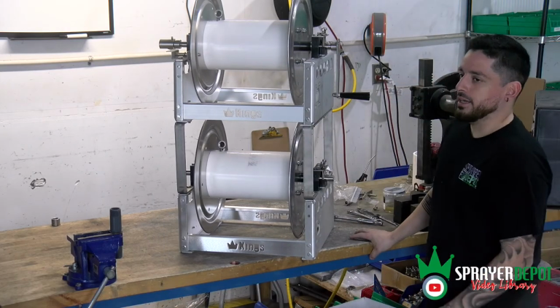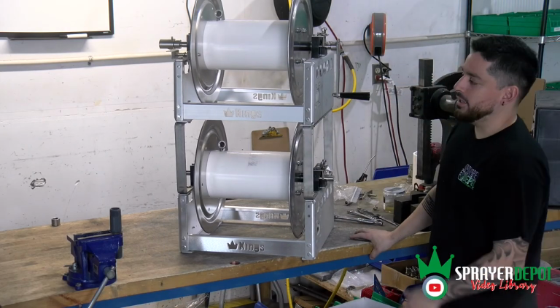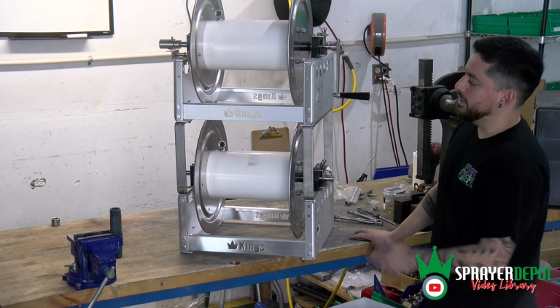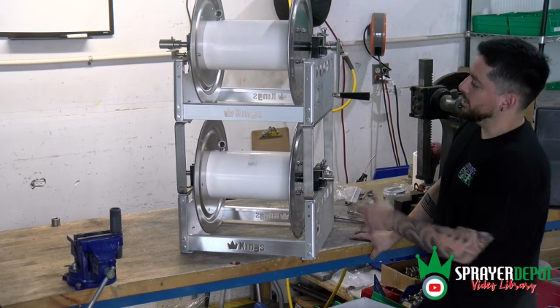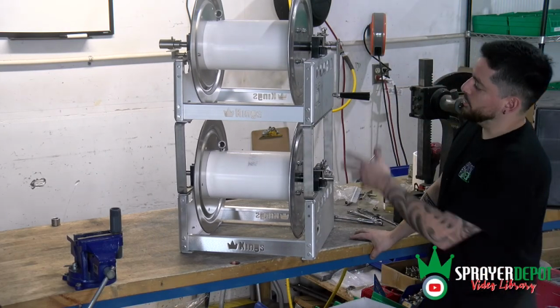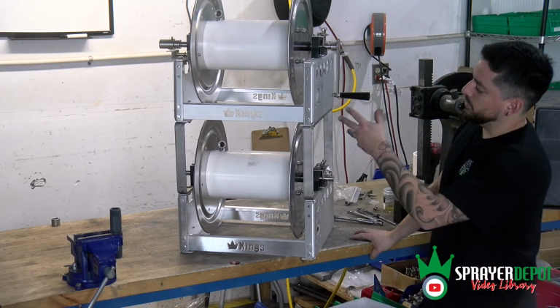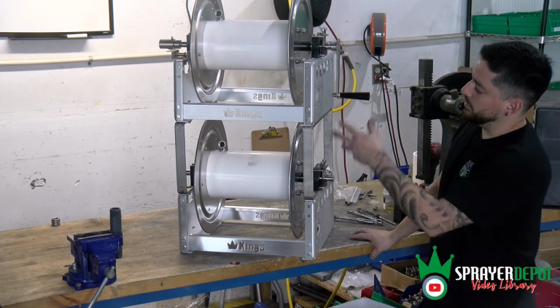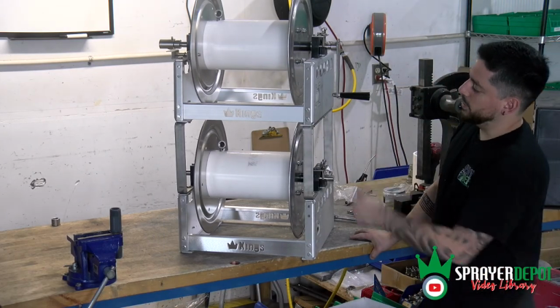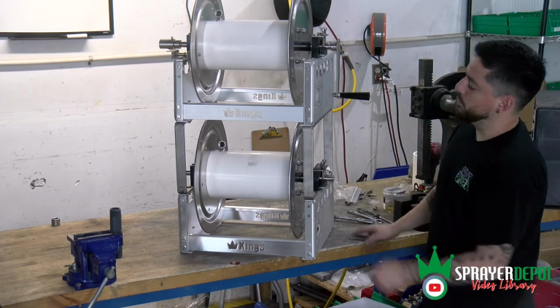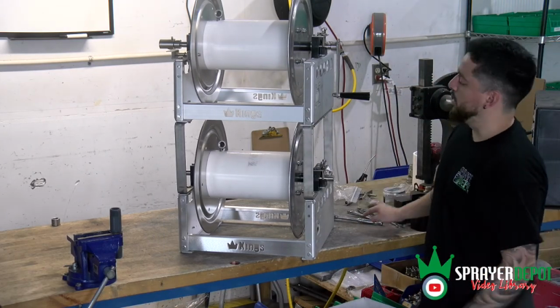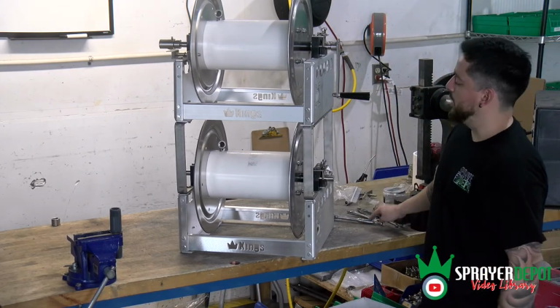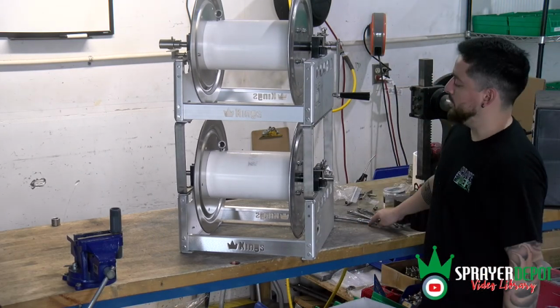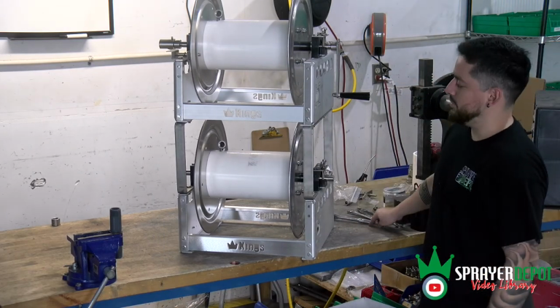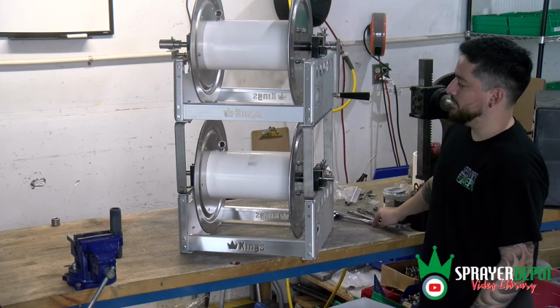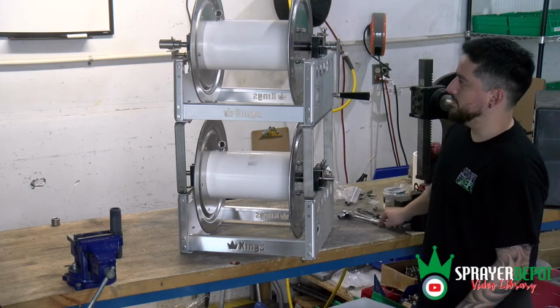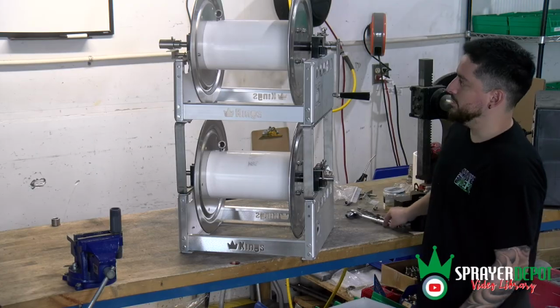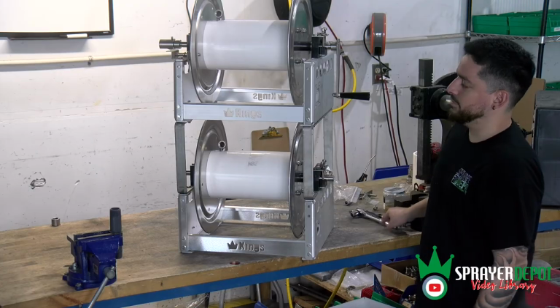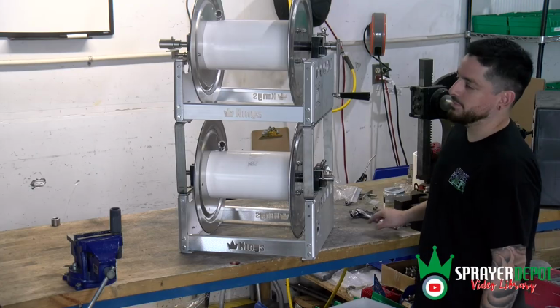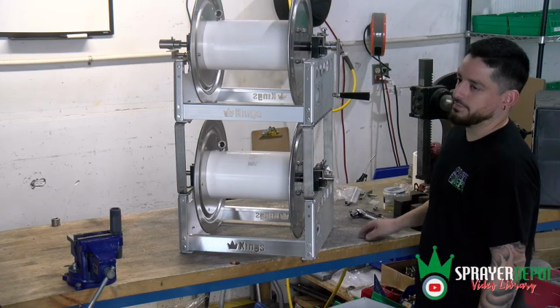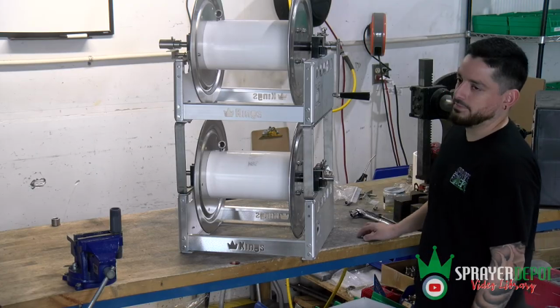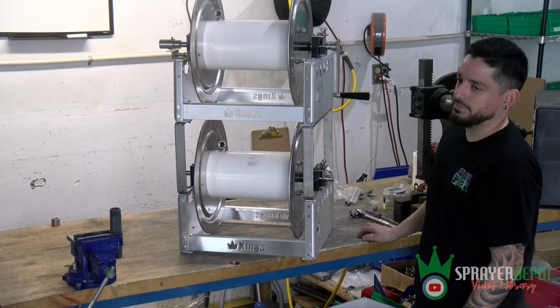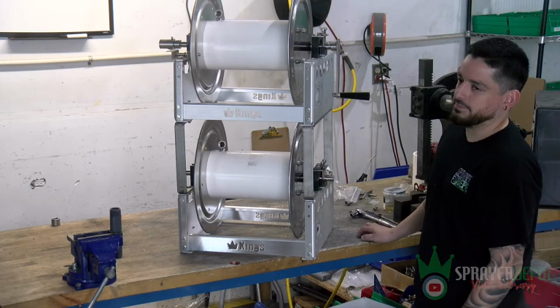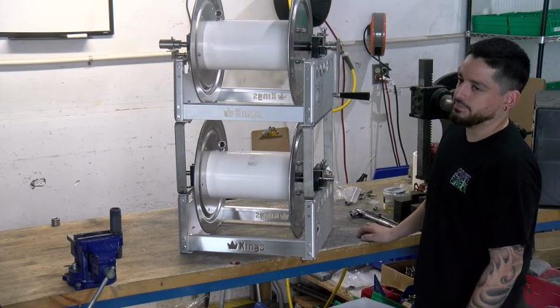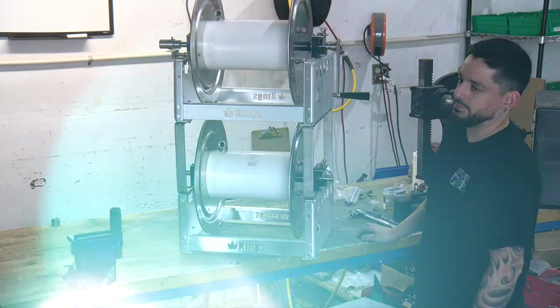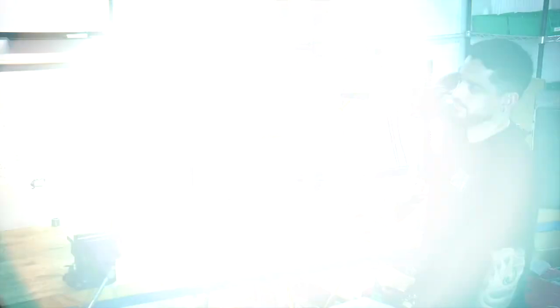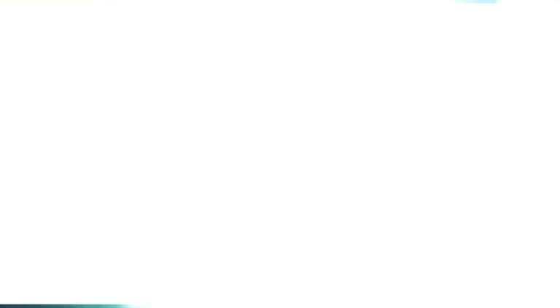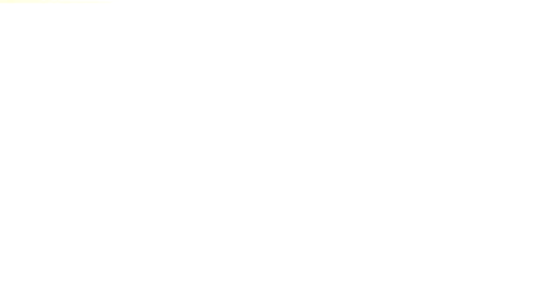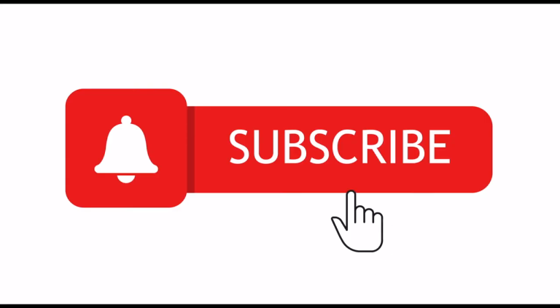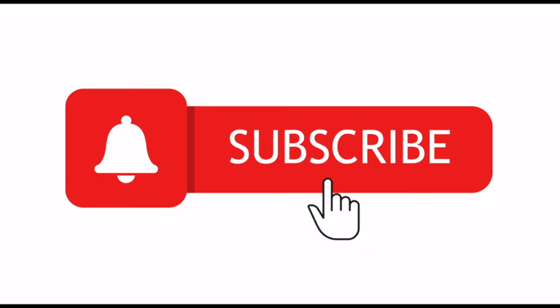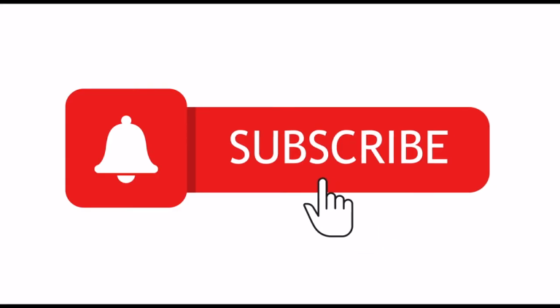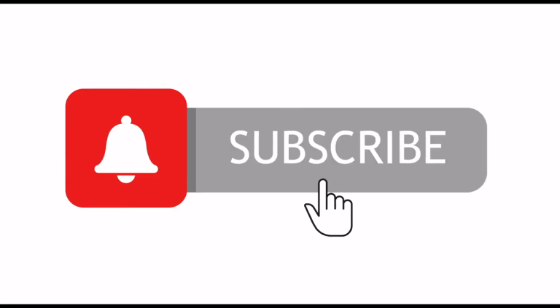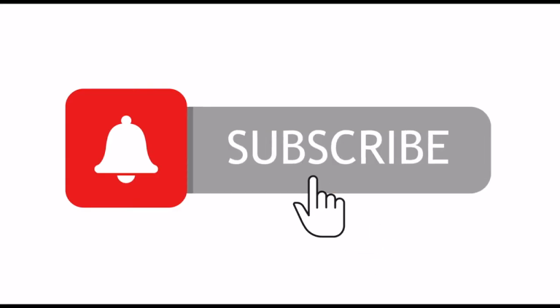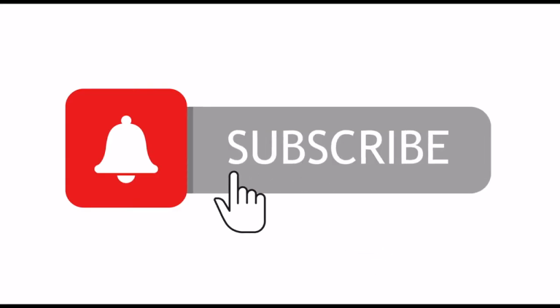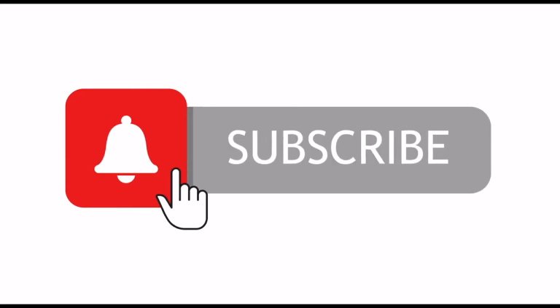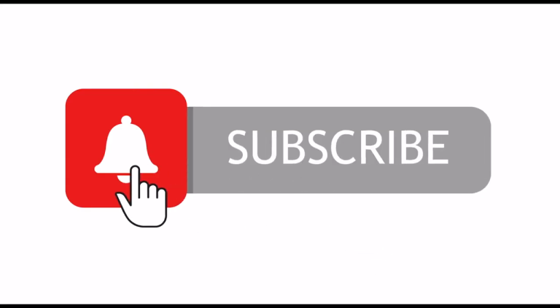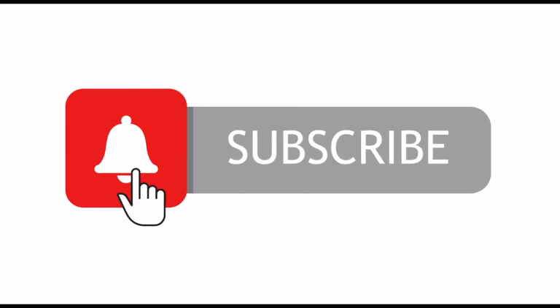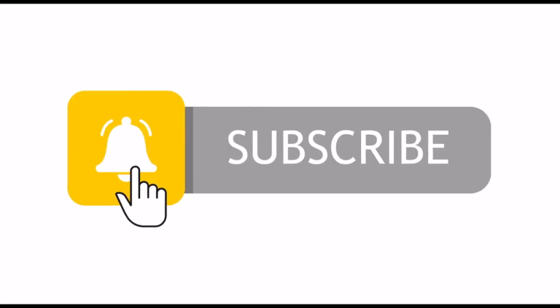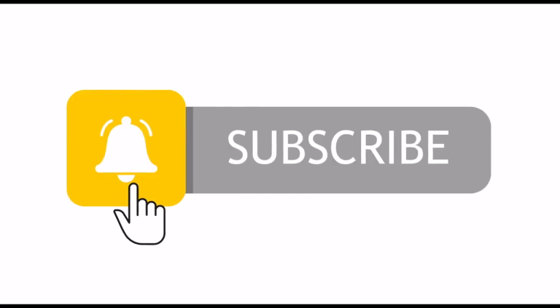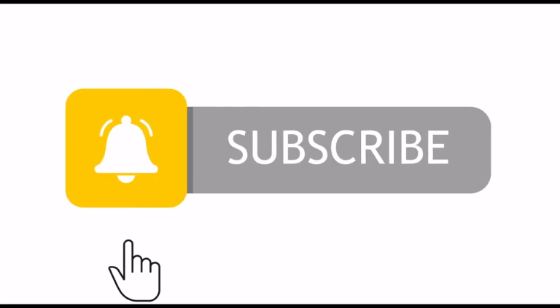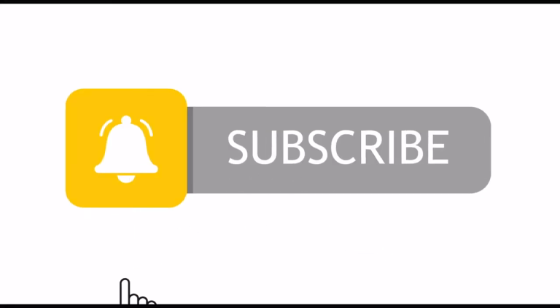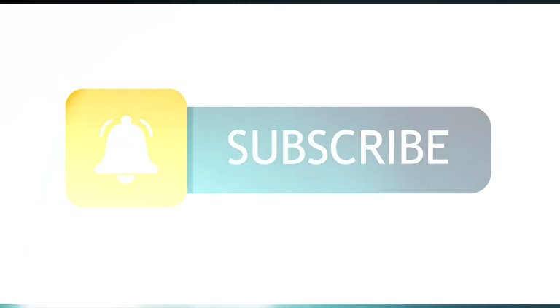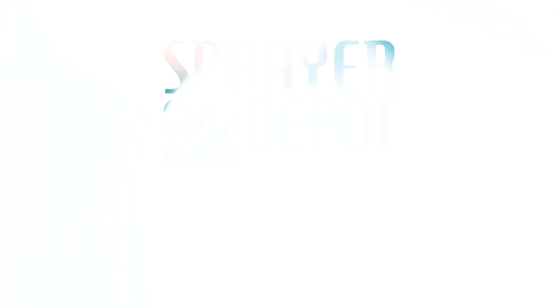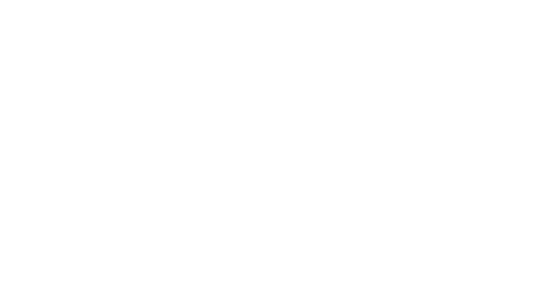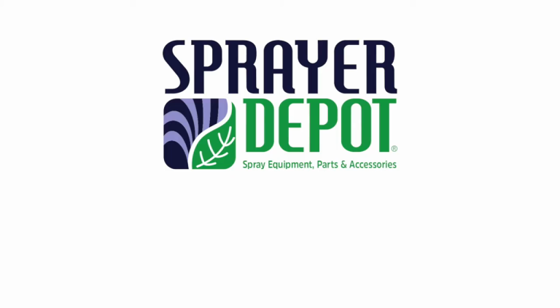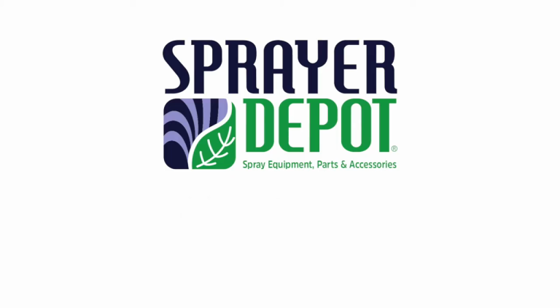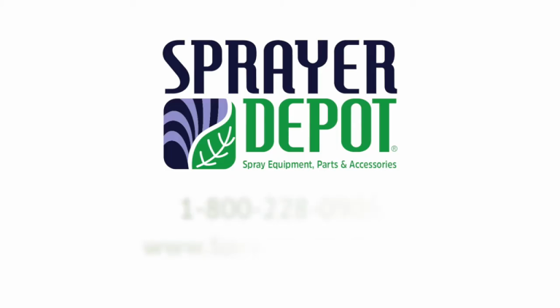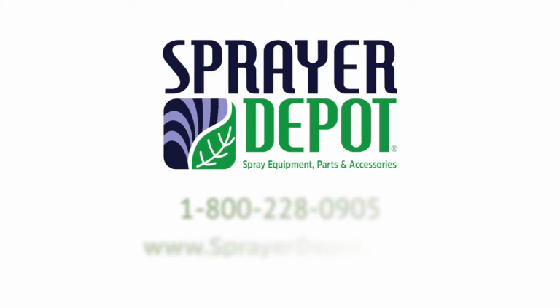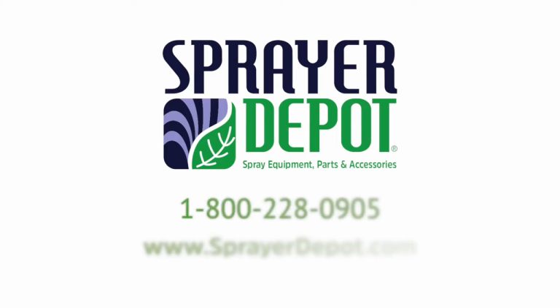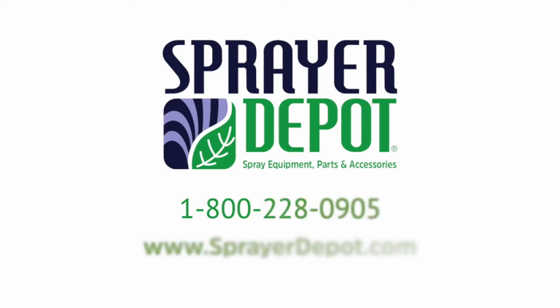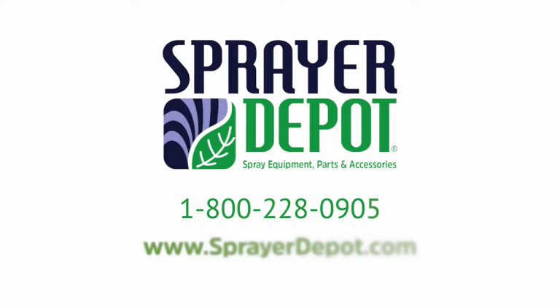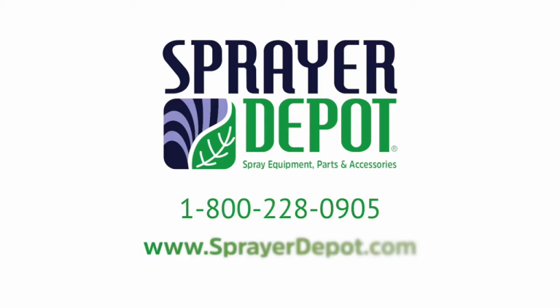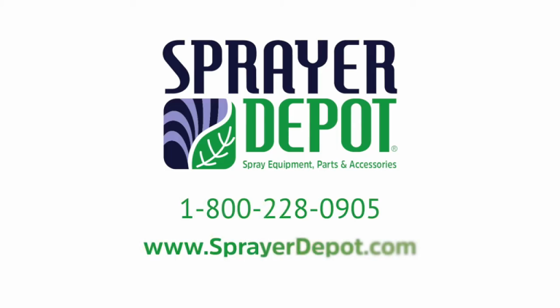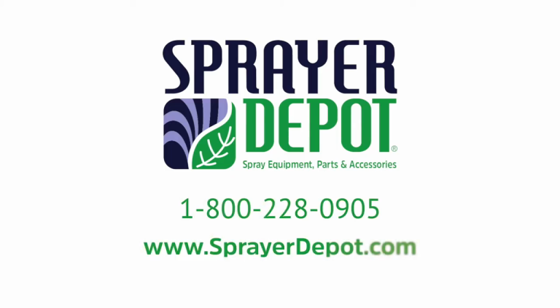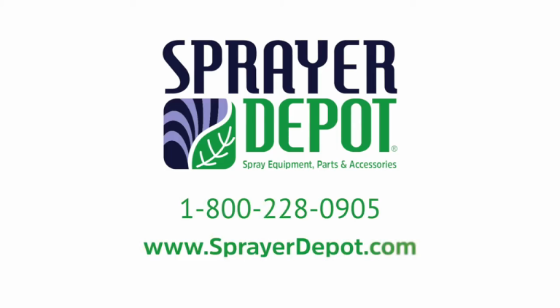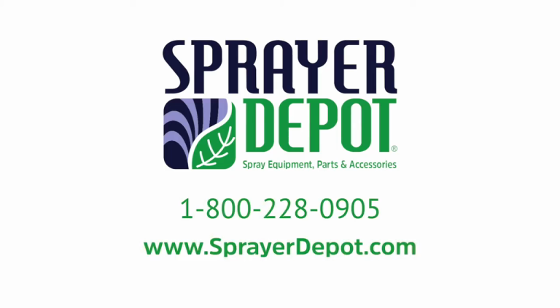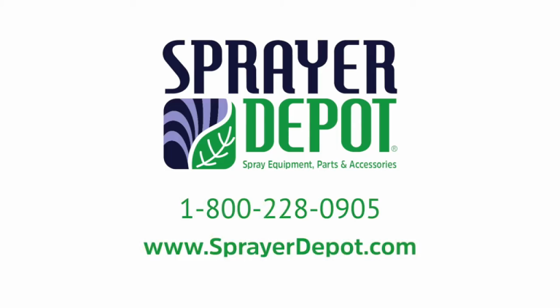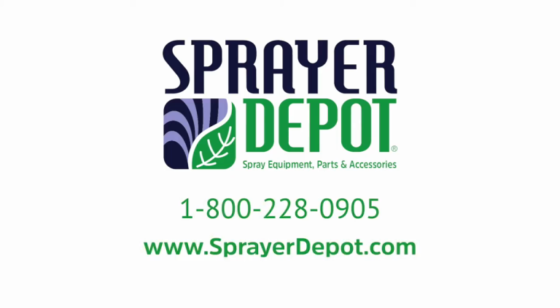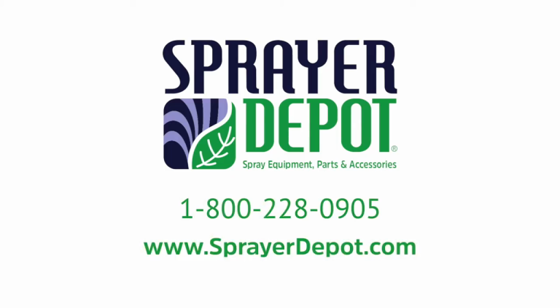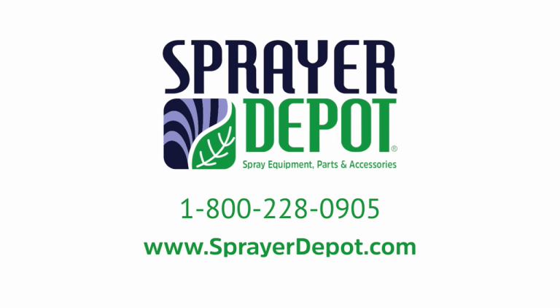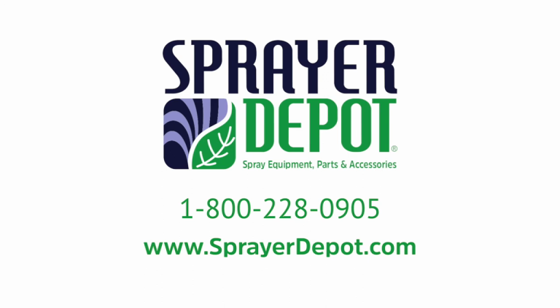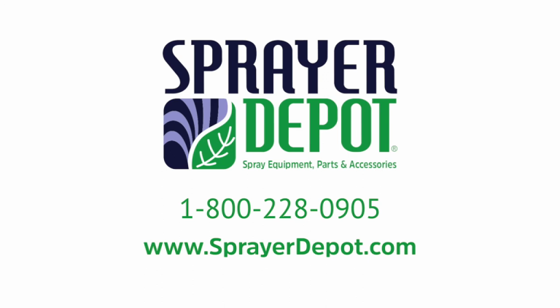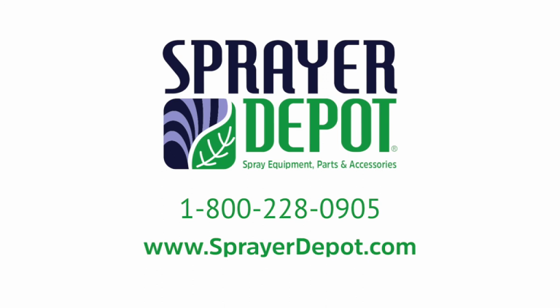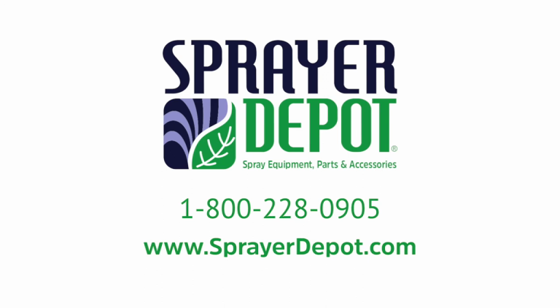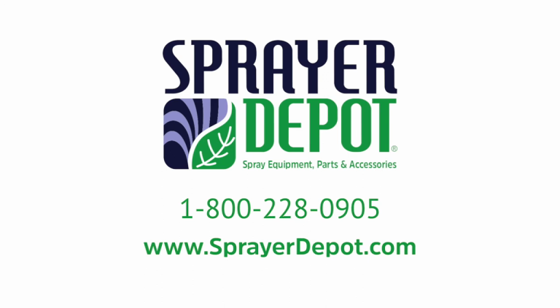You're all set now. Thanks for tuning in. Subscribe to the Sprayer Depot YouTube channel for more spray equipment how-to videos.